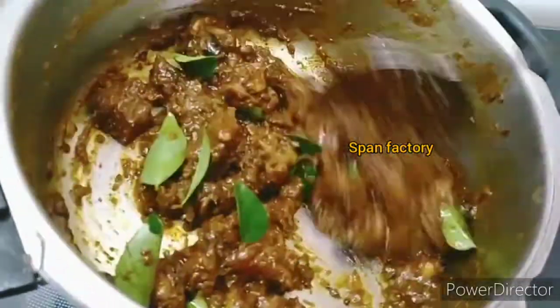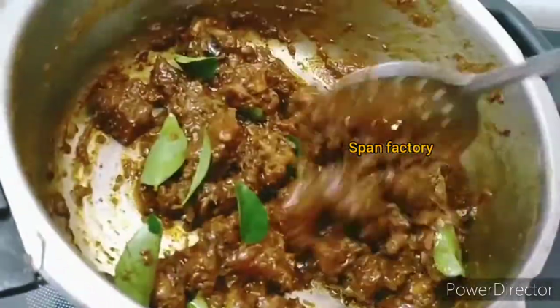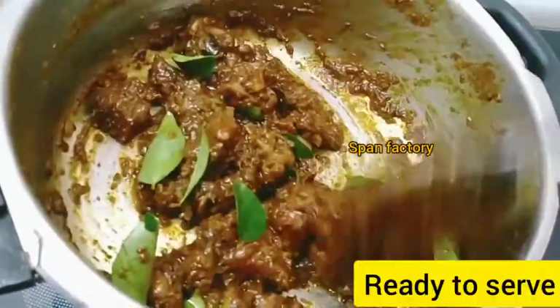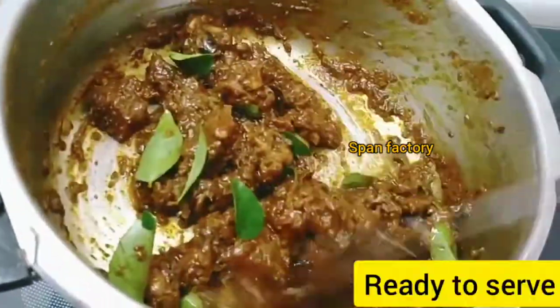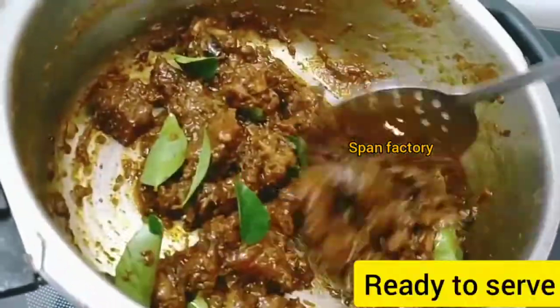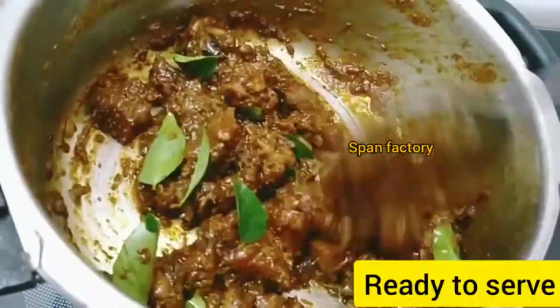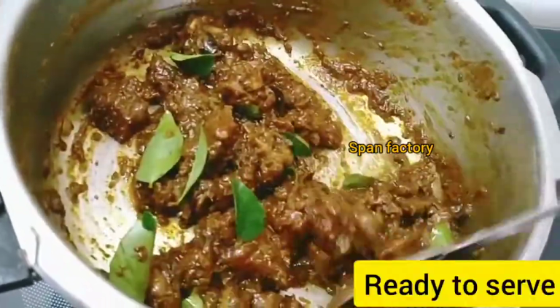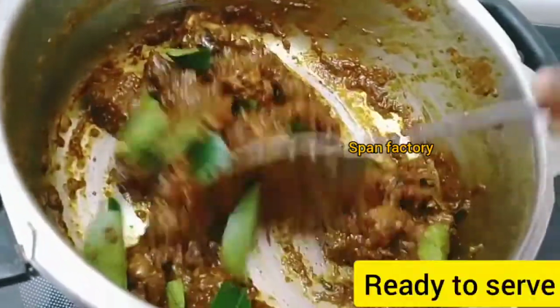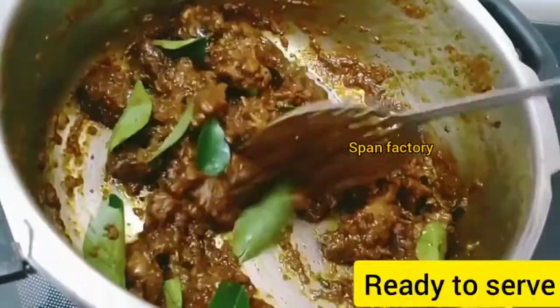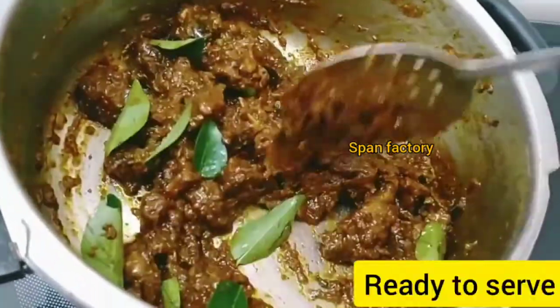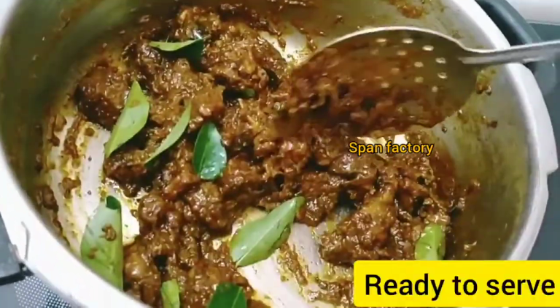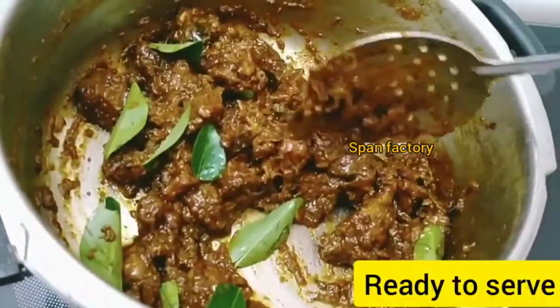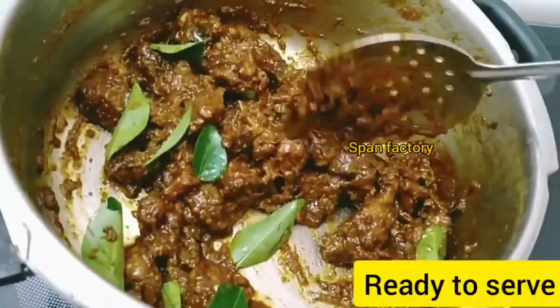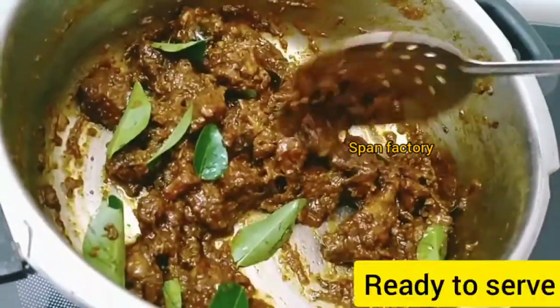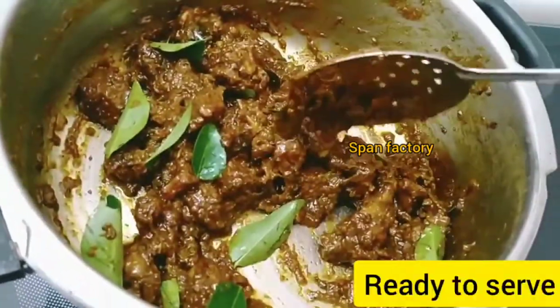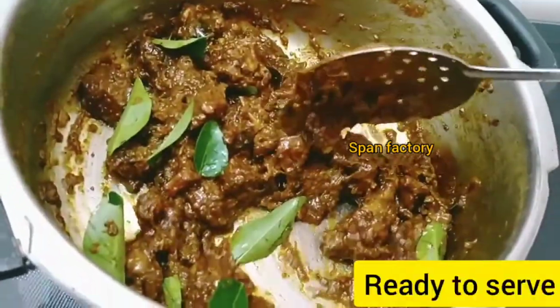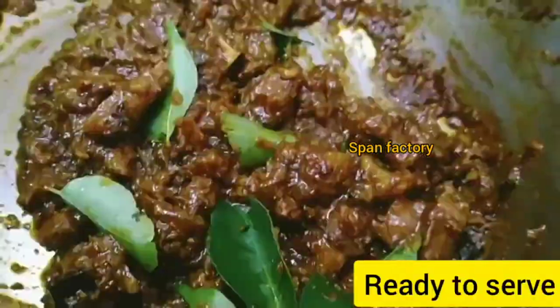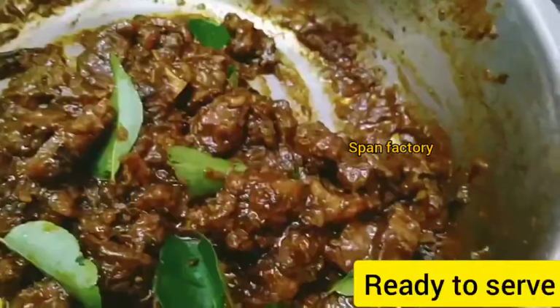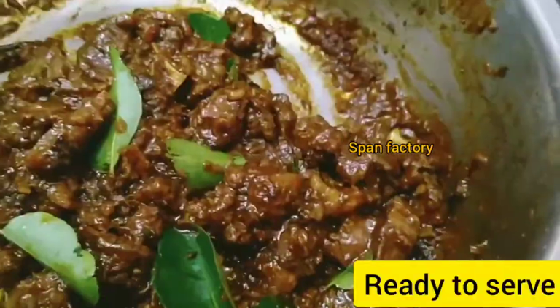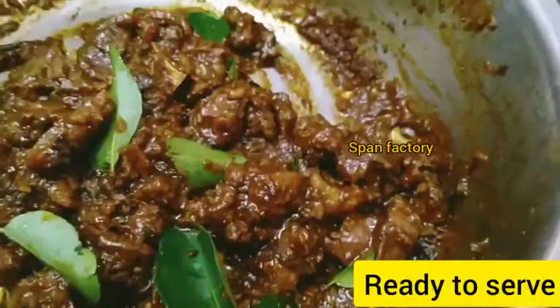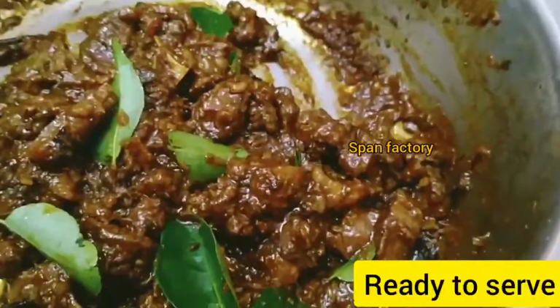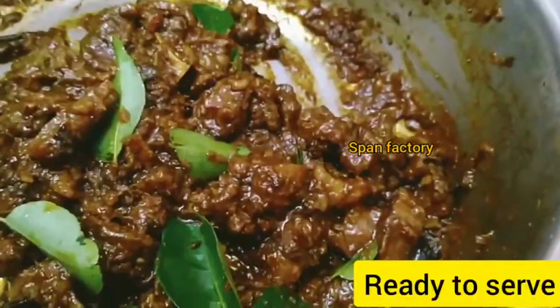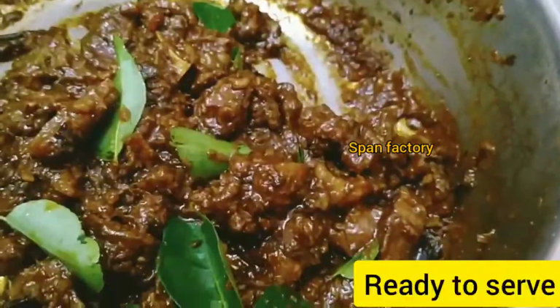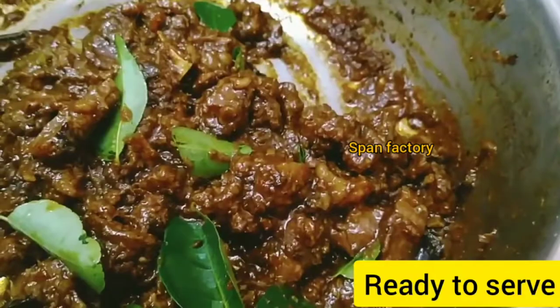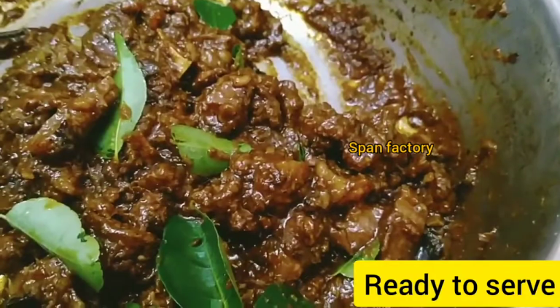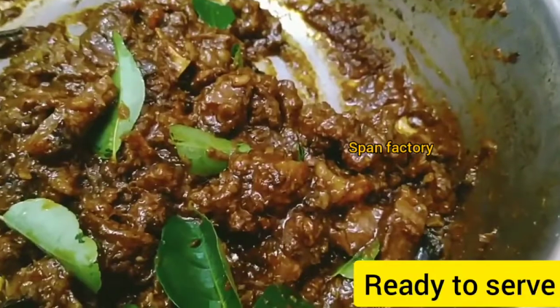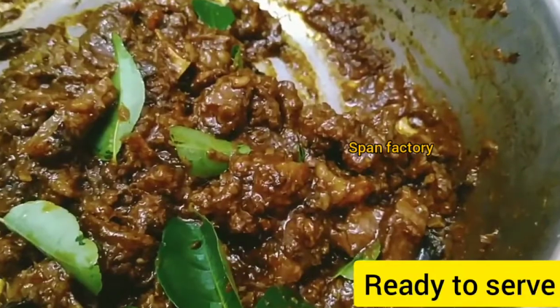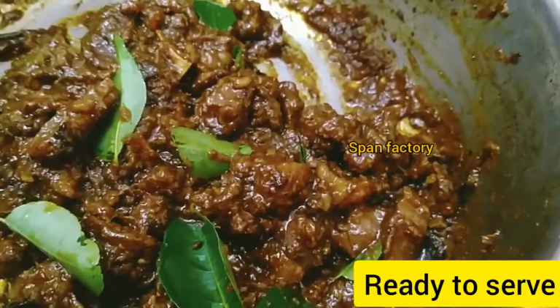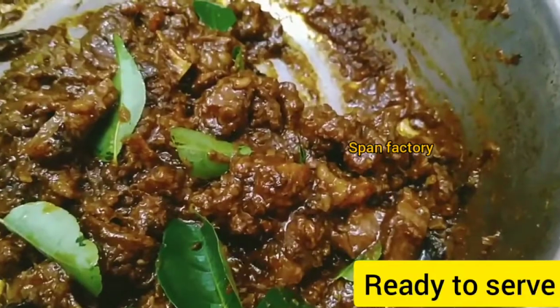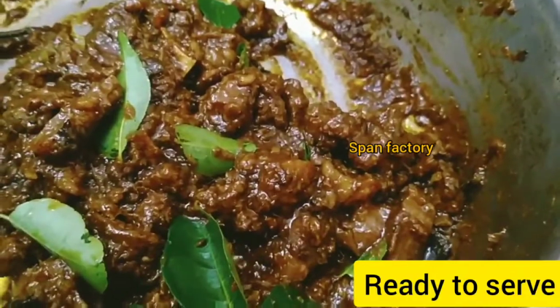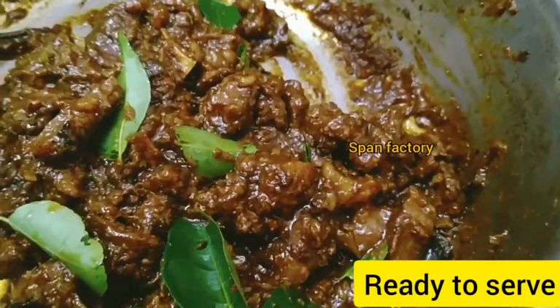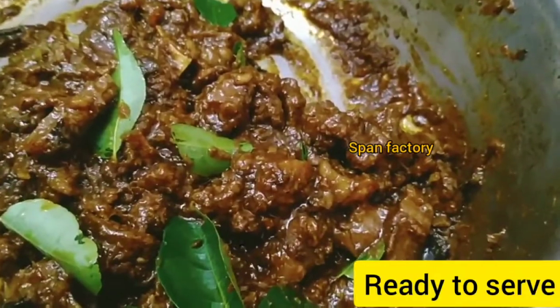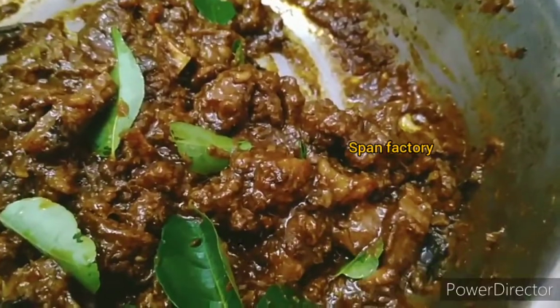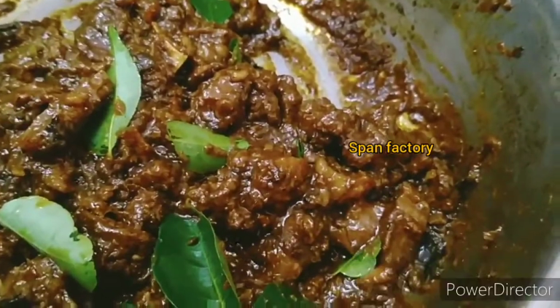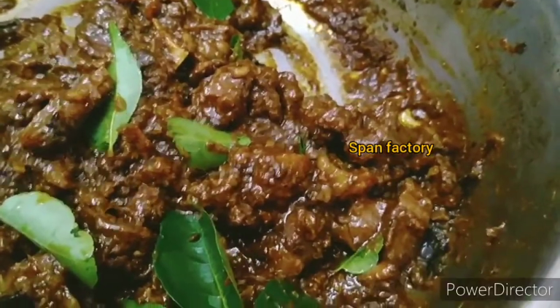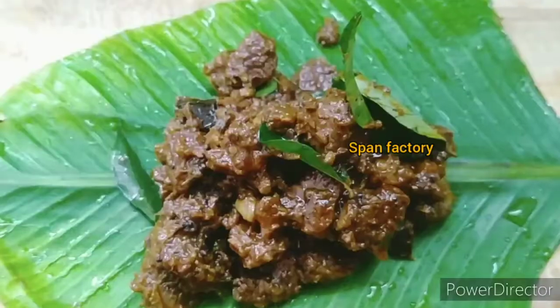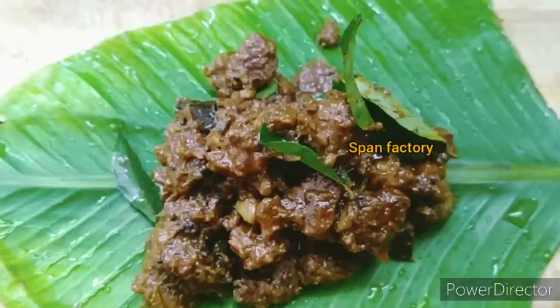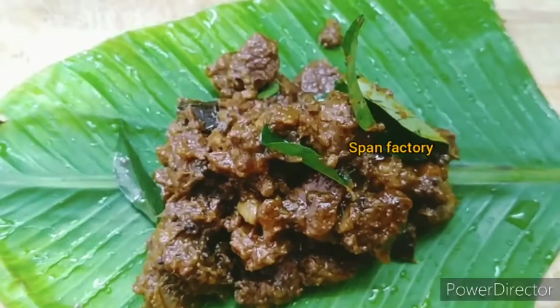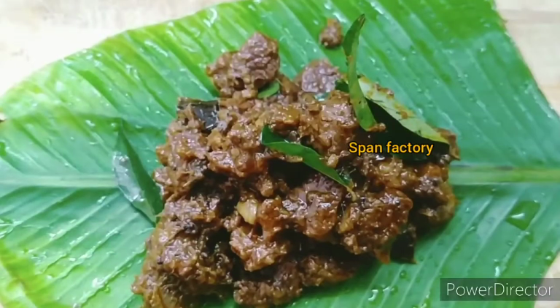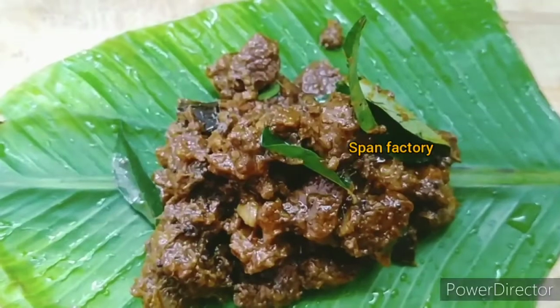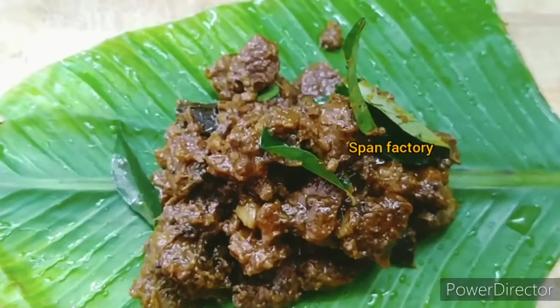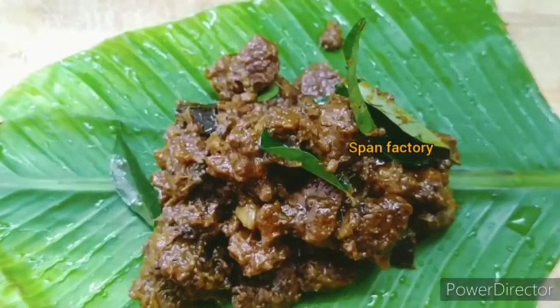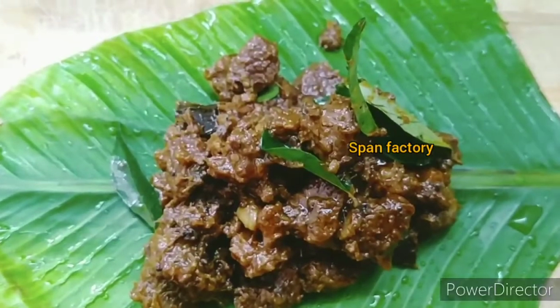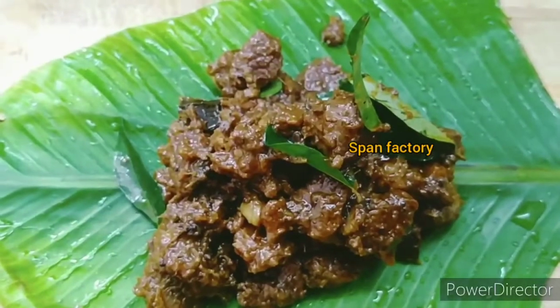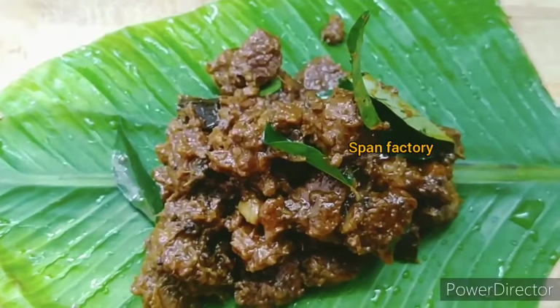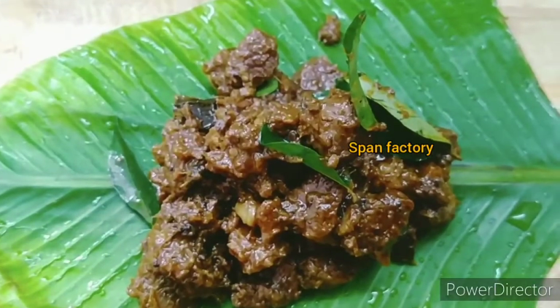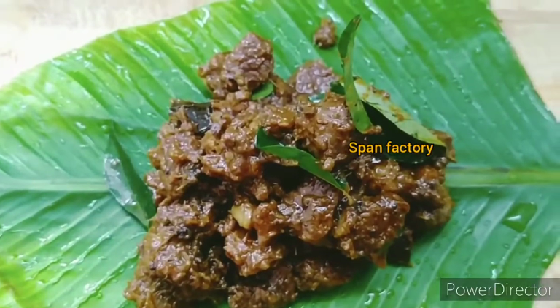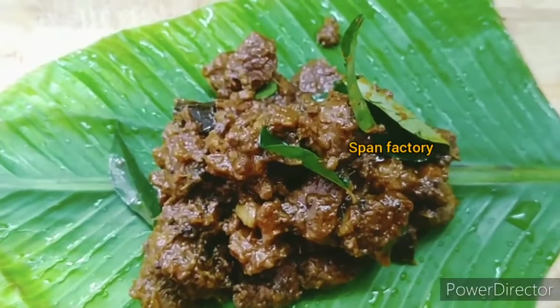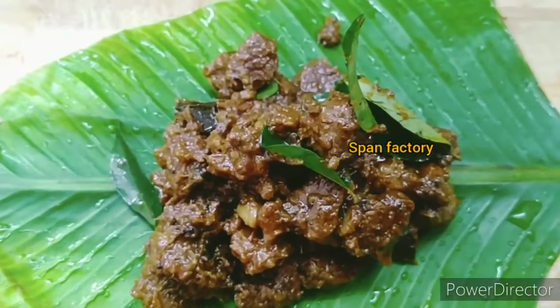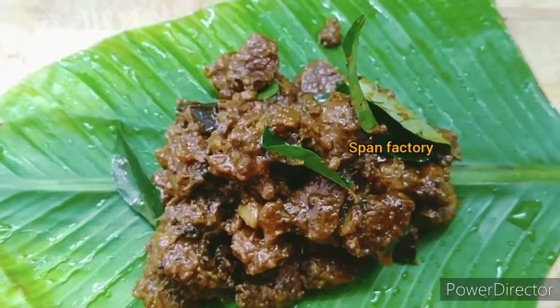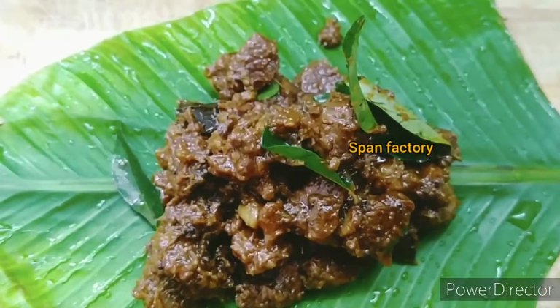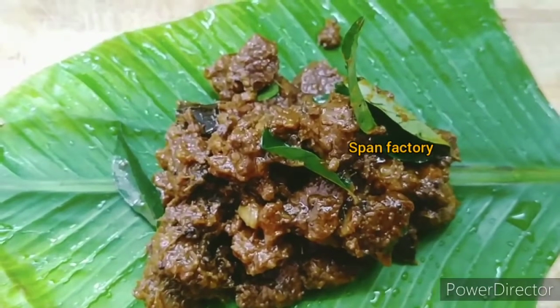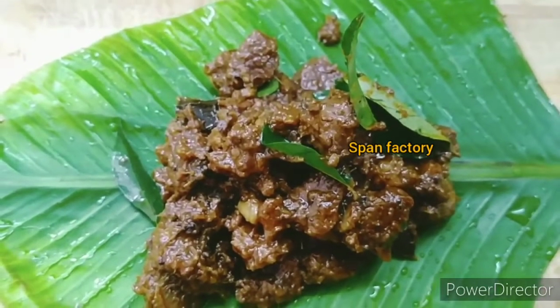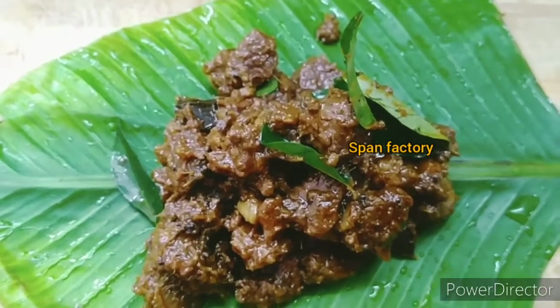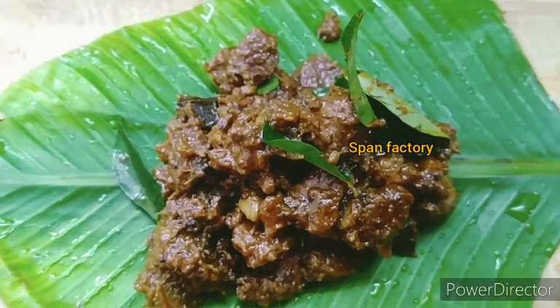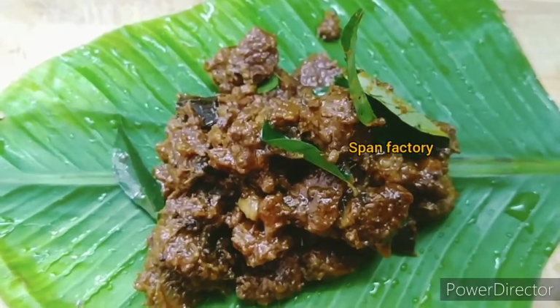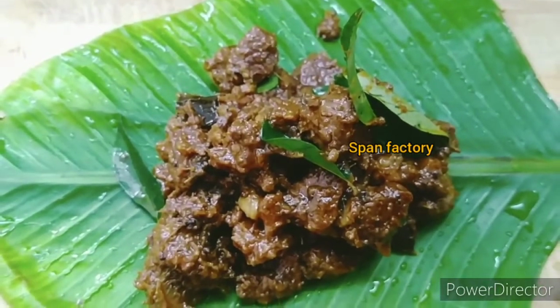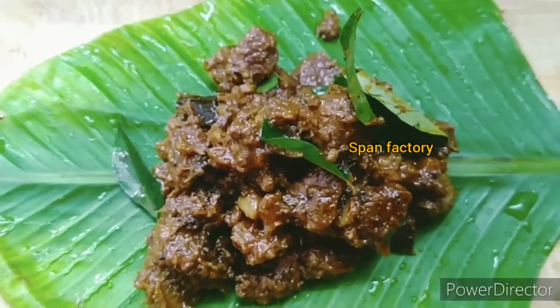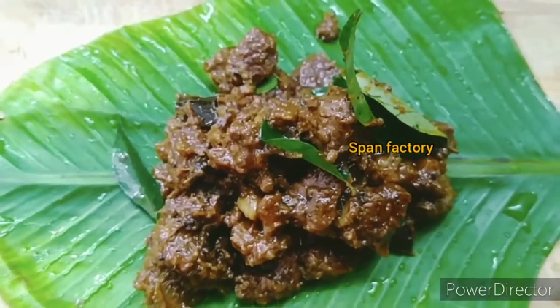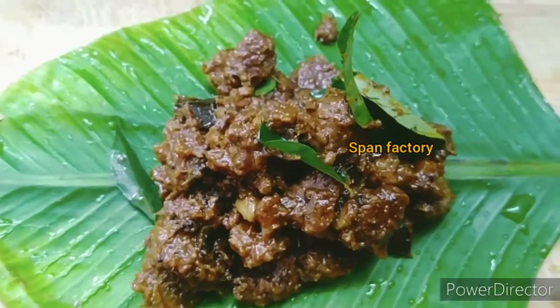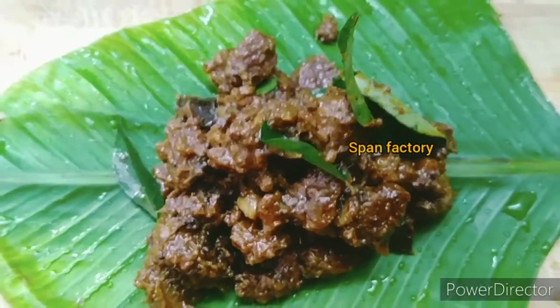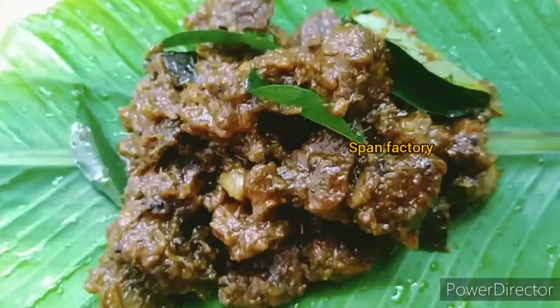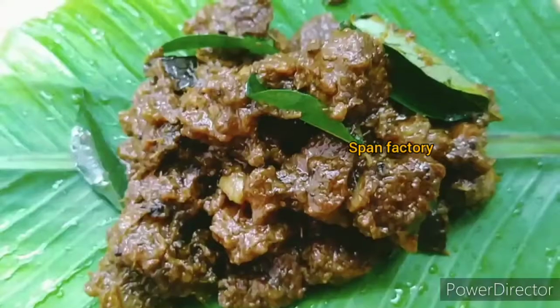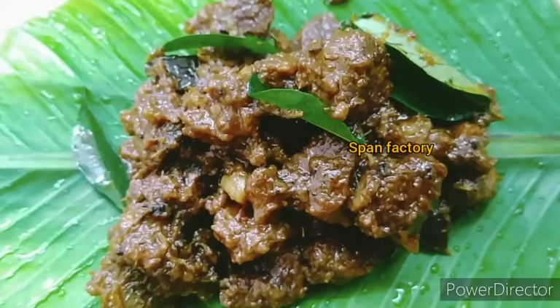This recipe will be done for you very much. Let's try this out.